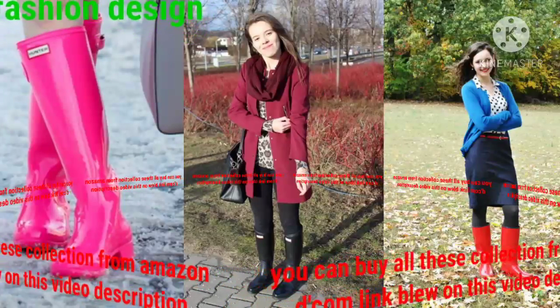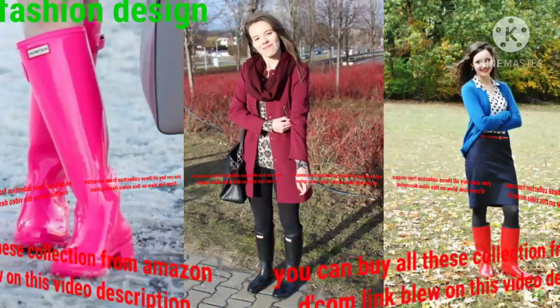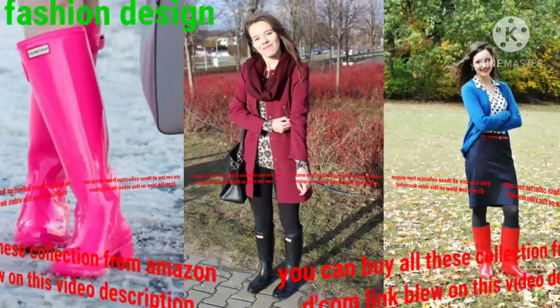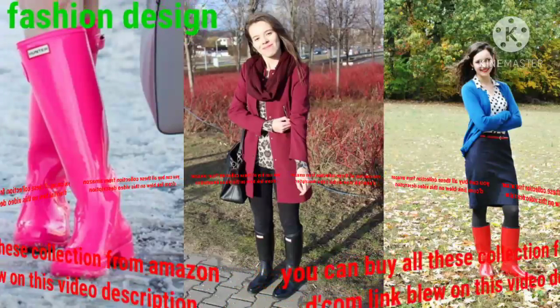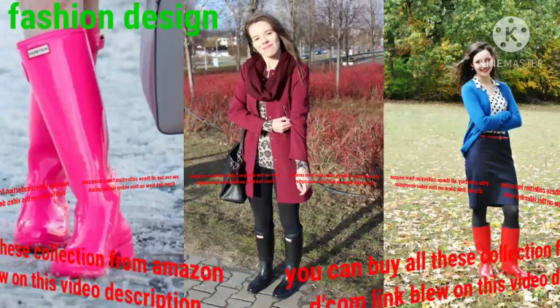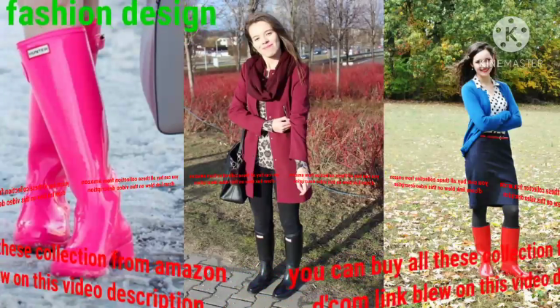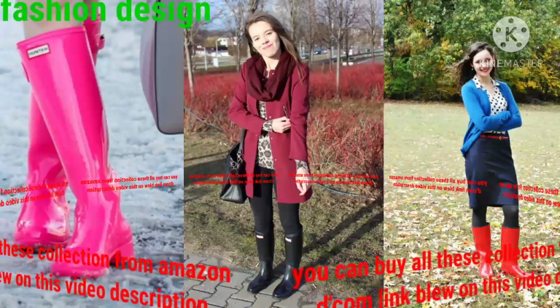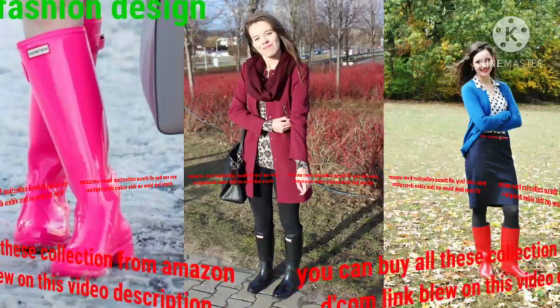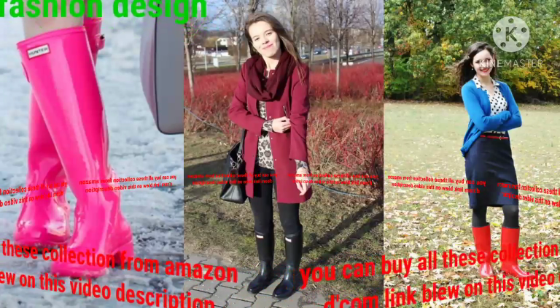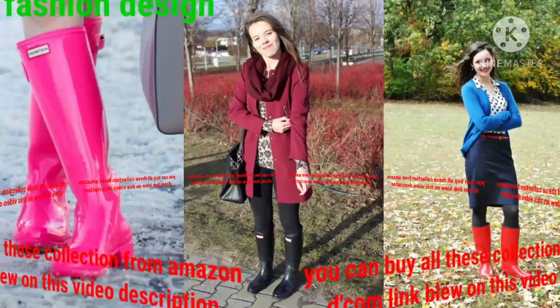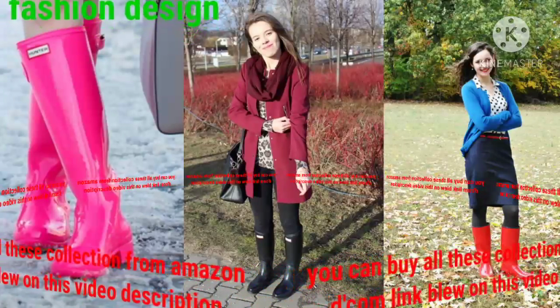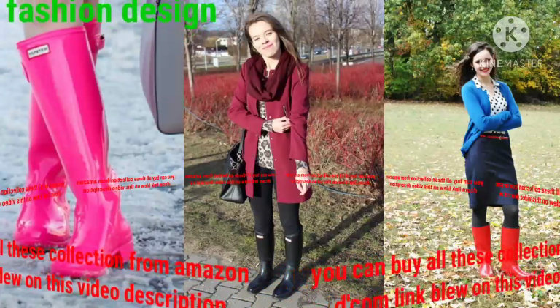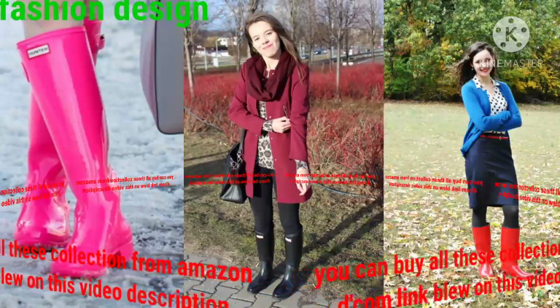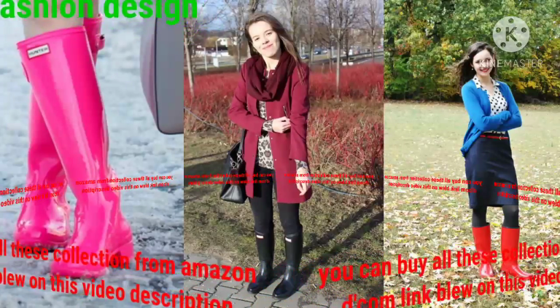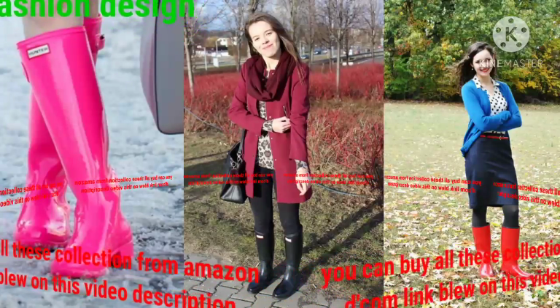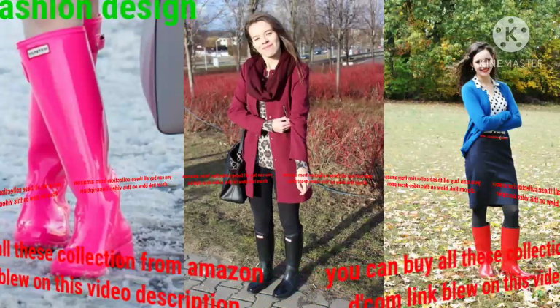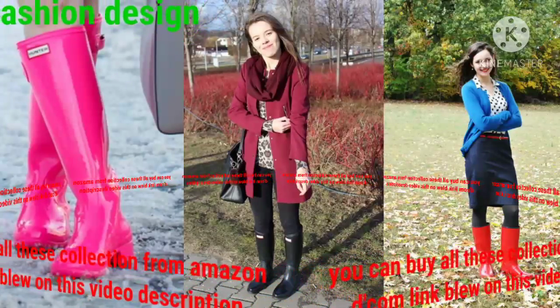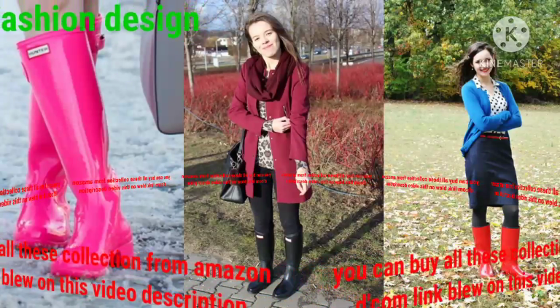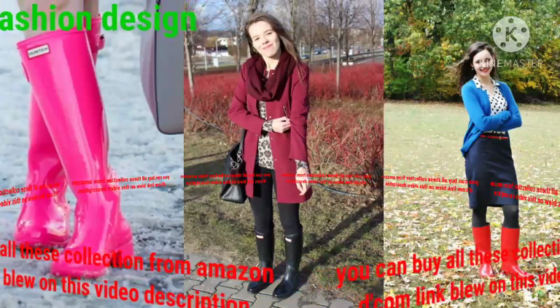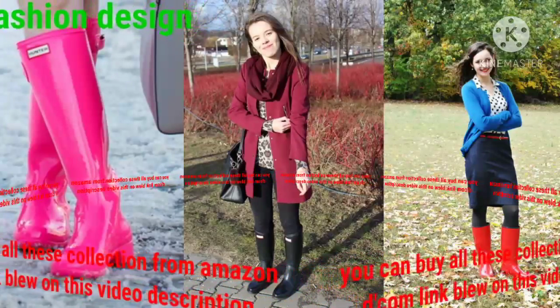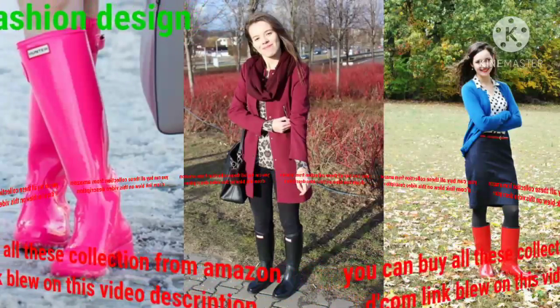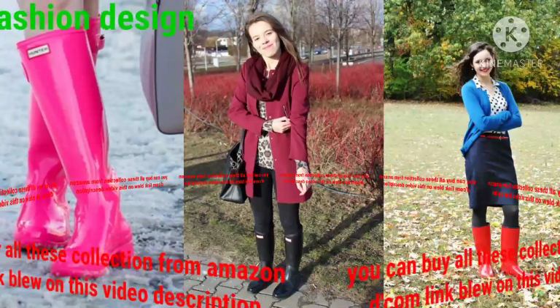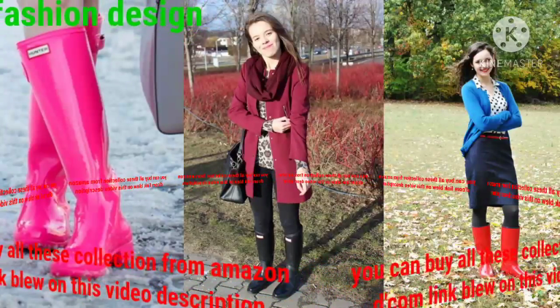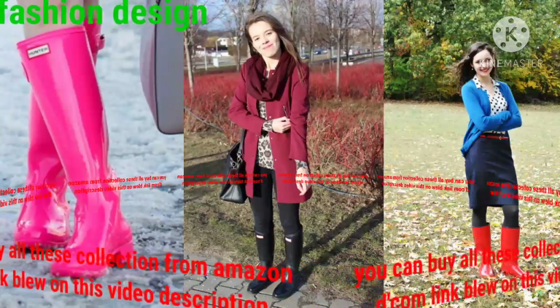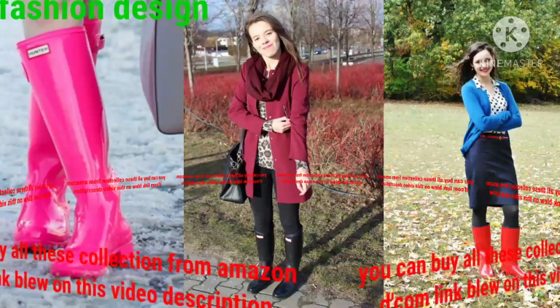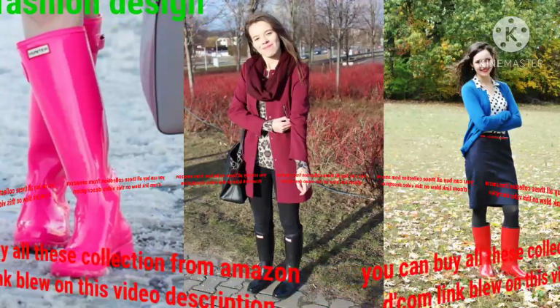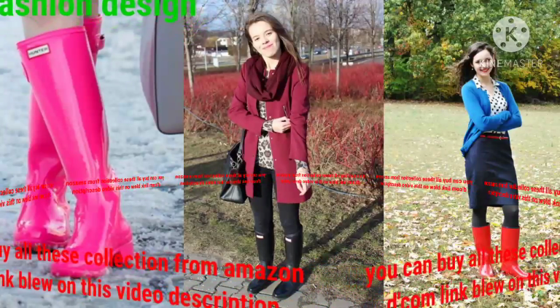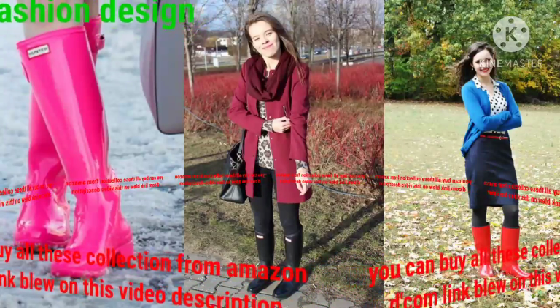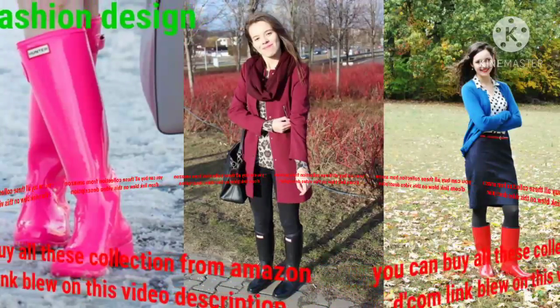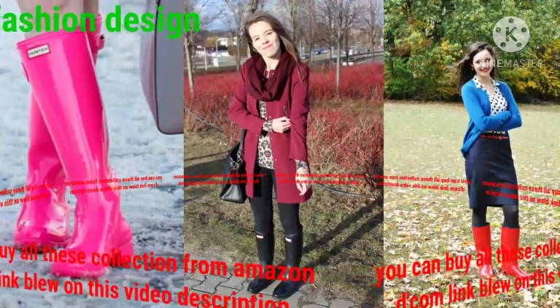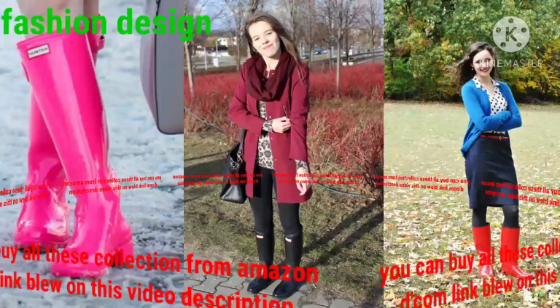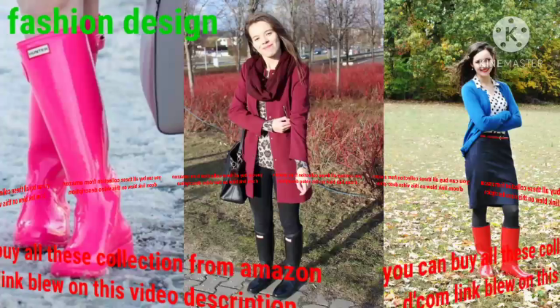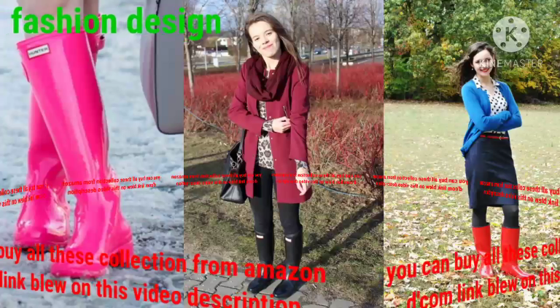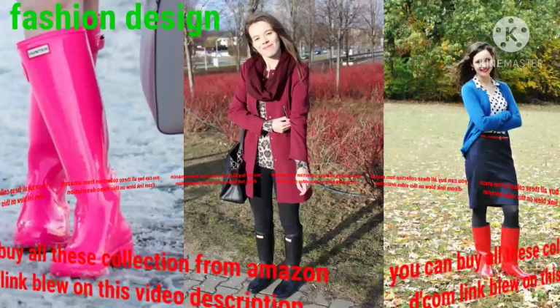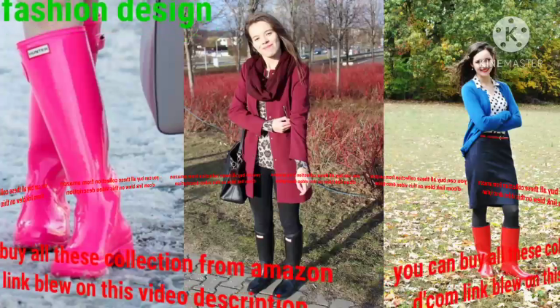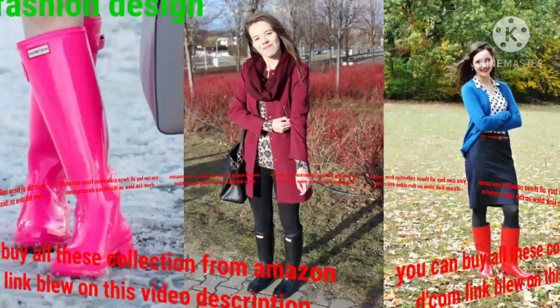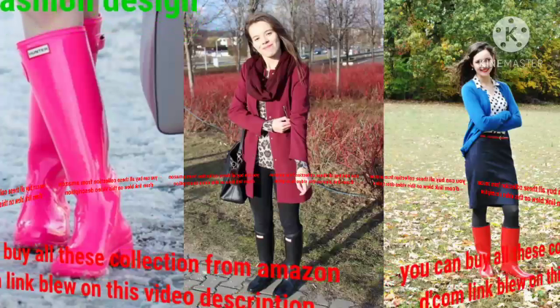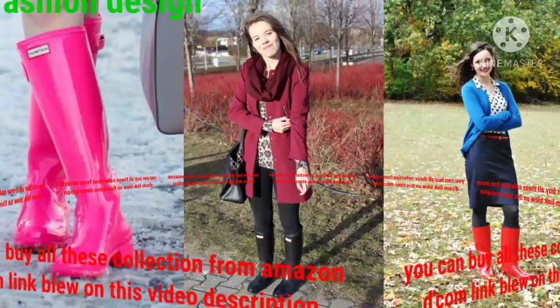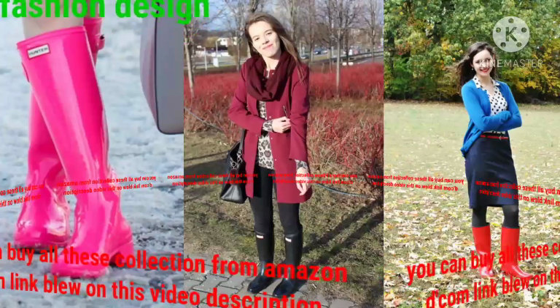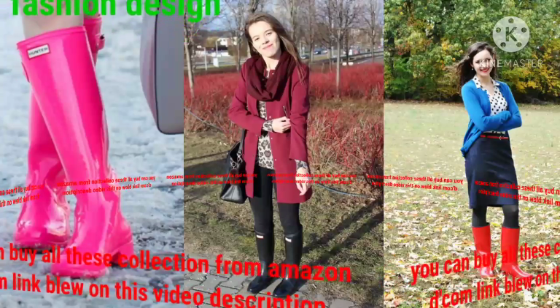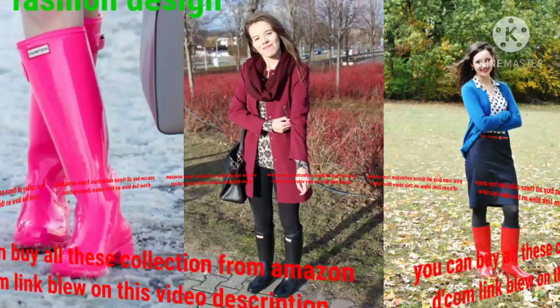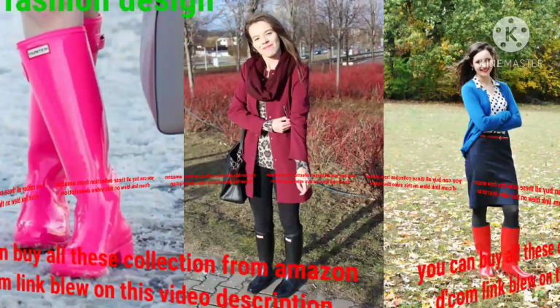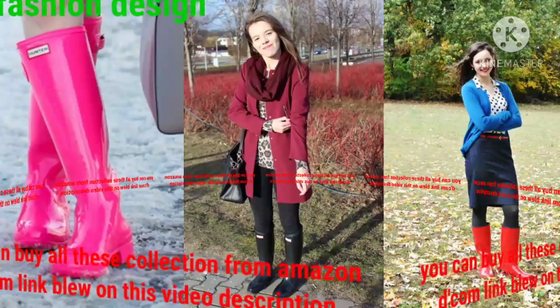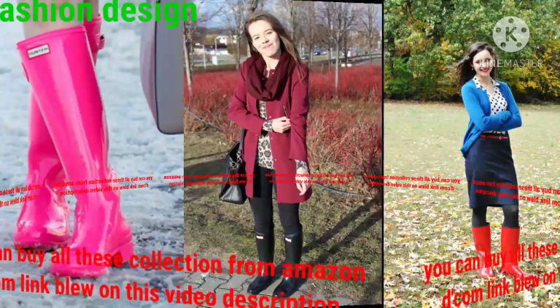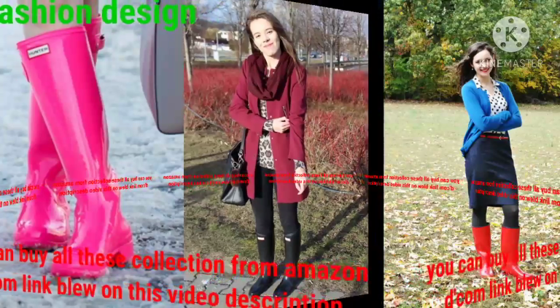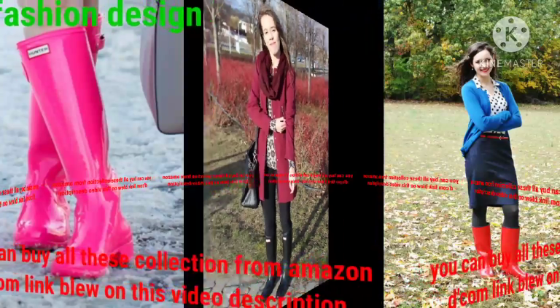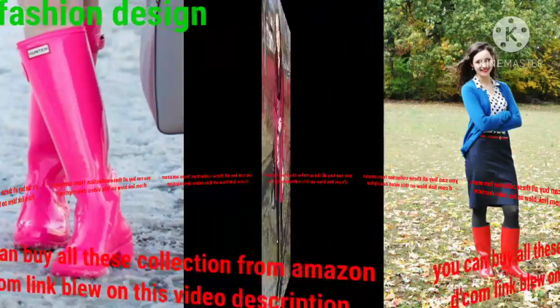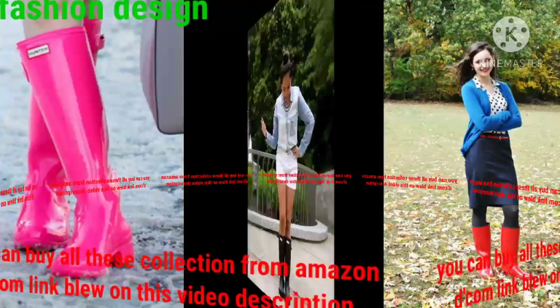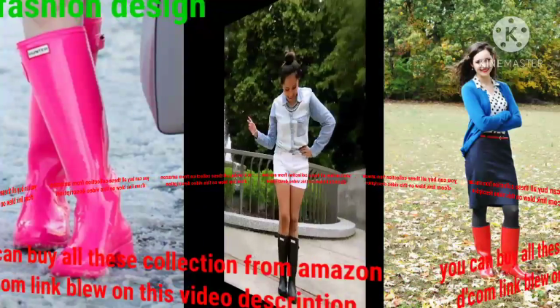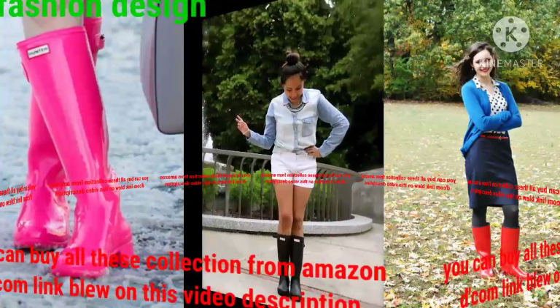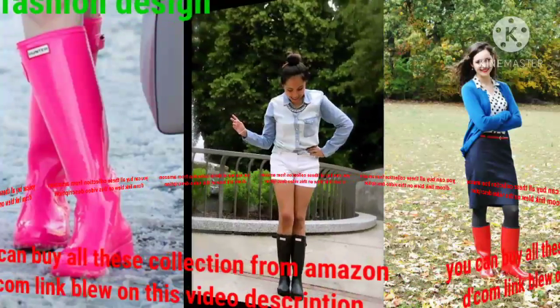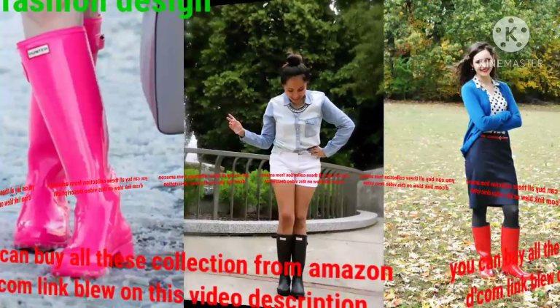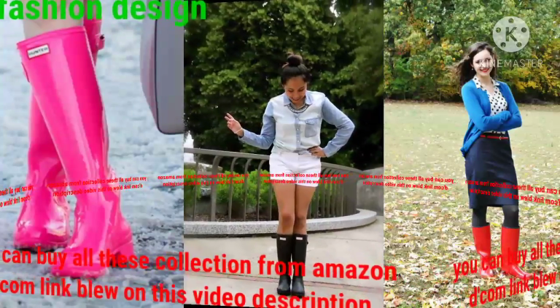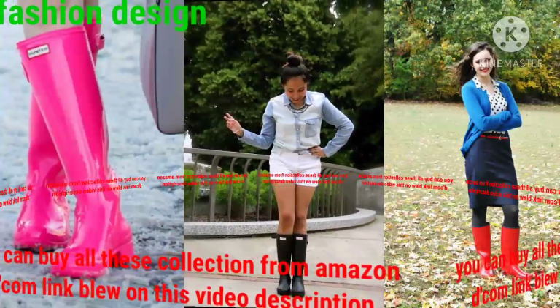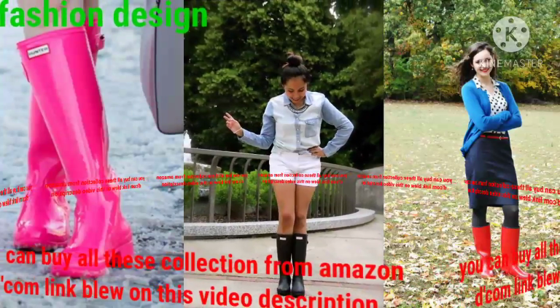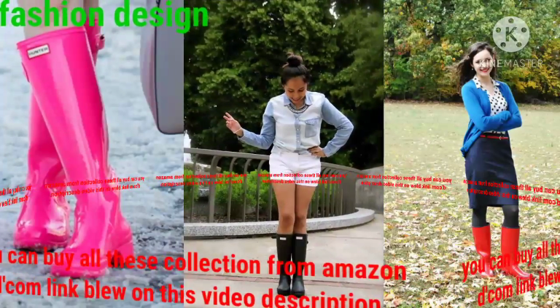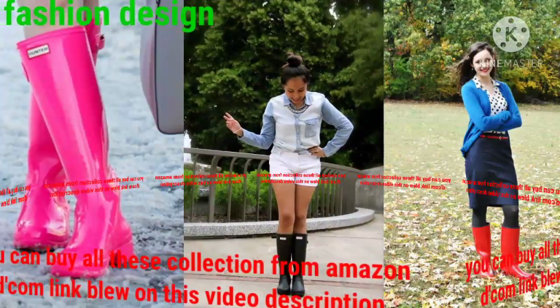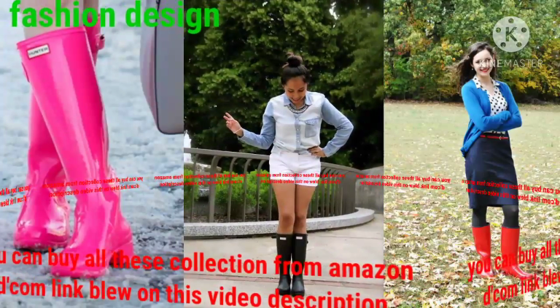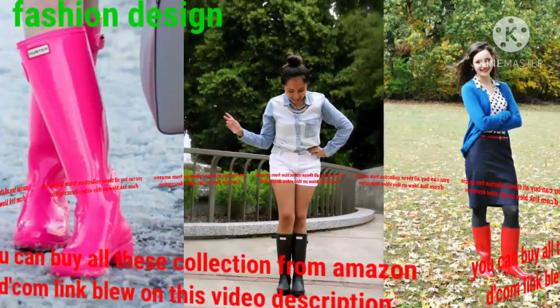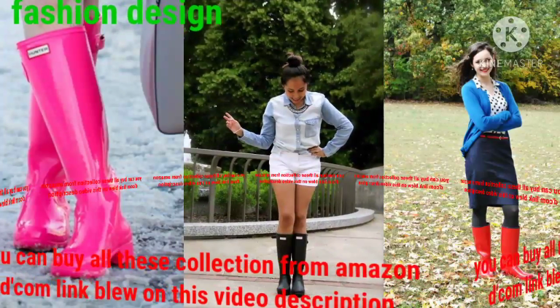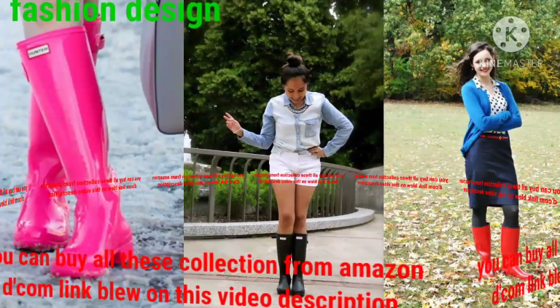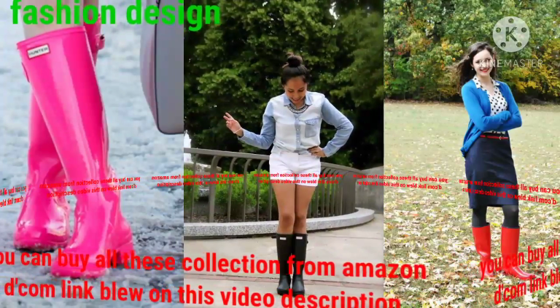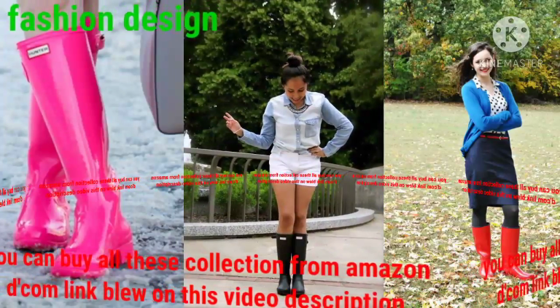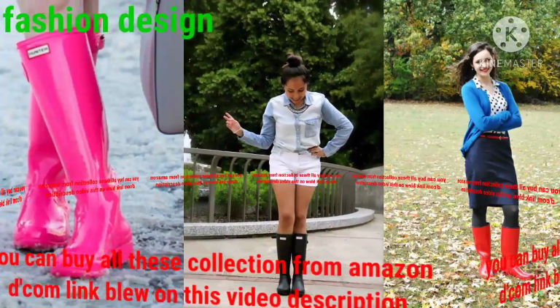These hunter boot designs are very beautiful with different charming colors — specially made for any season, completely waterproof and wind proof, and excellent romantic hunter boot design.